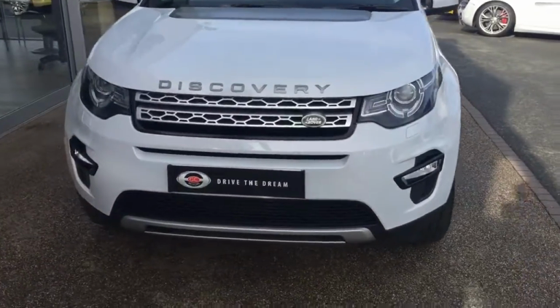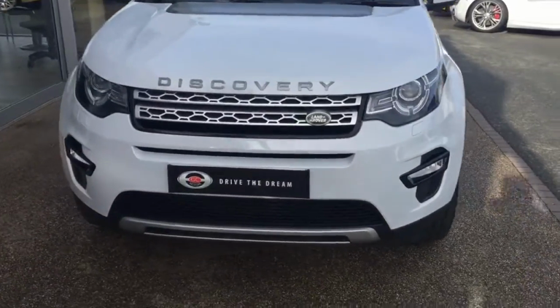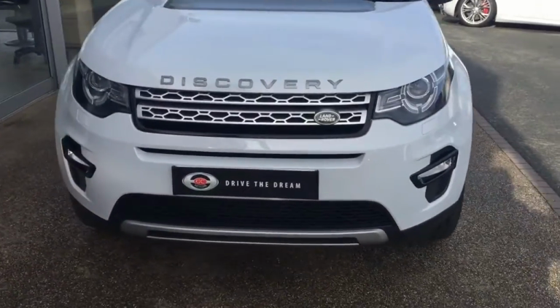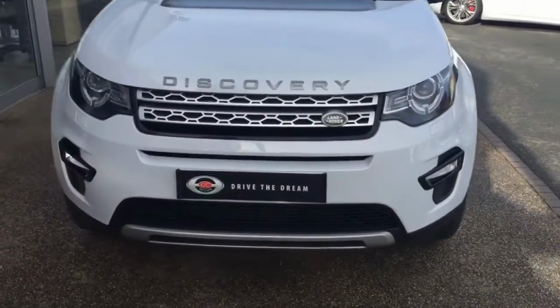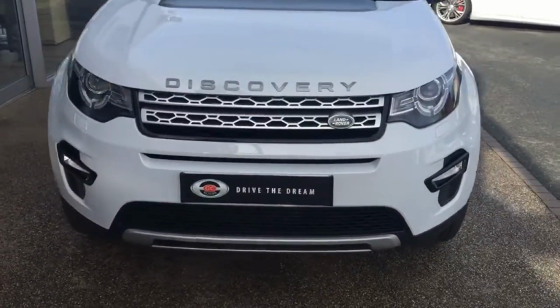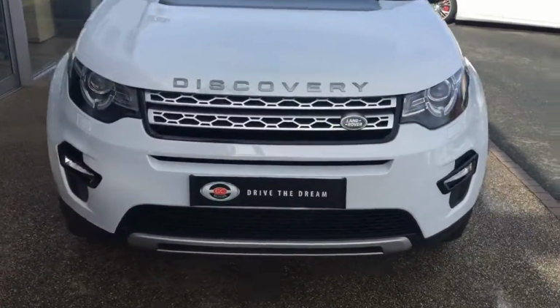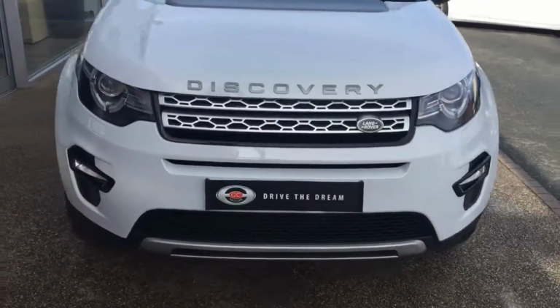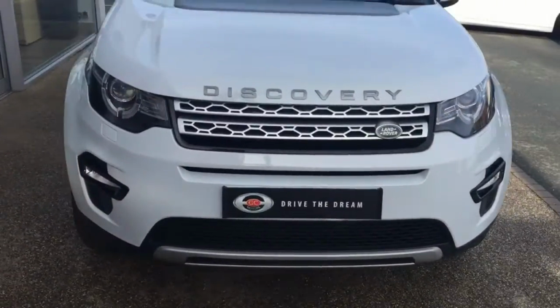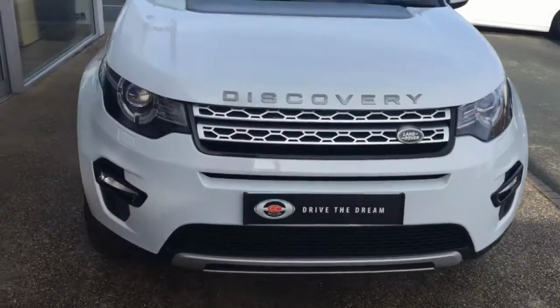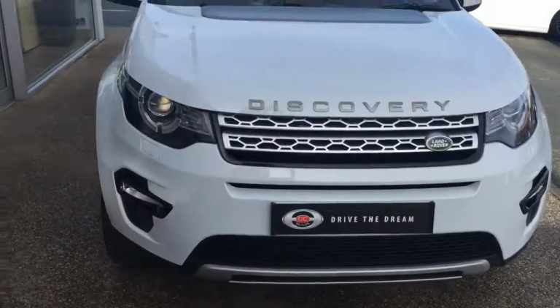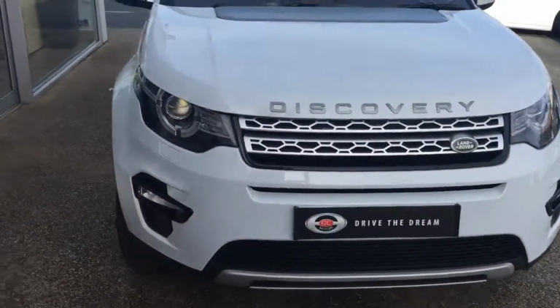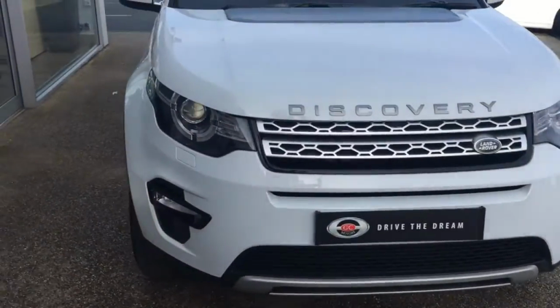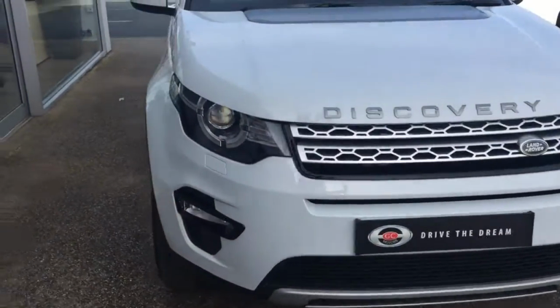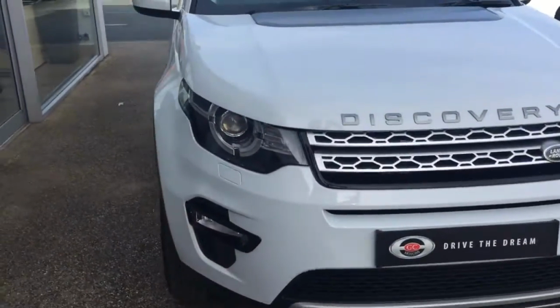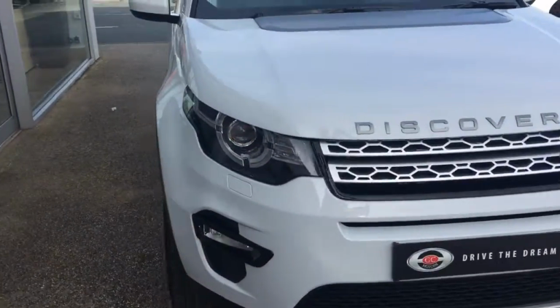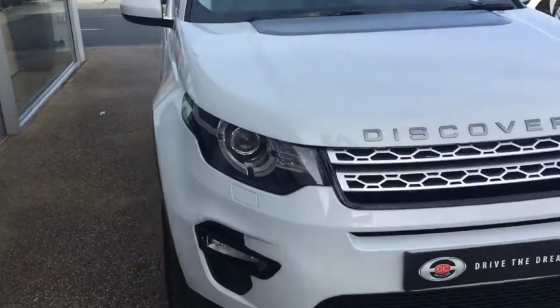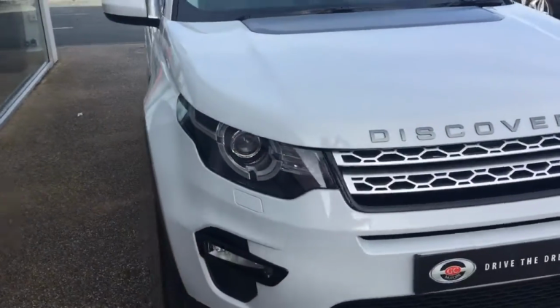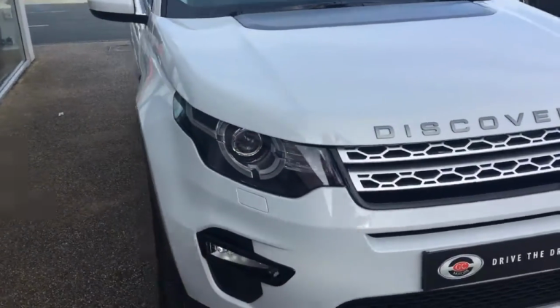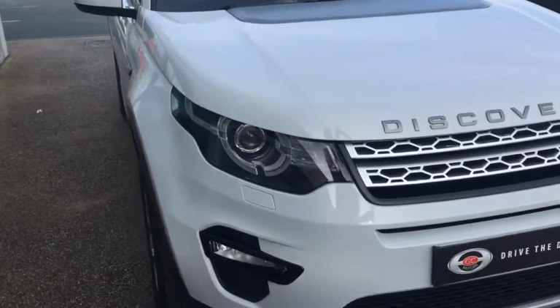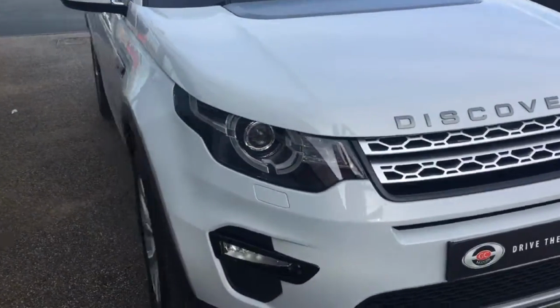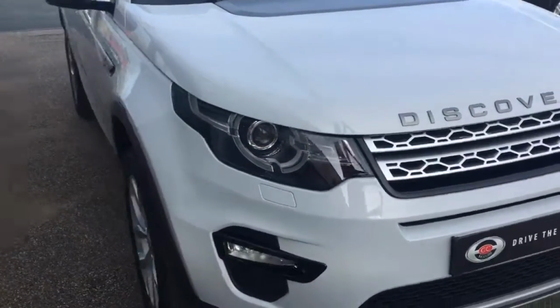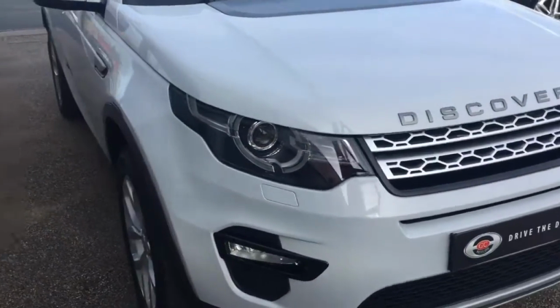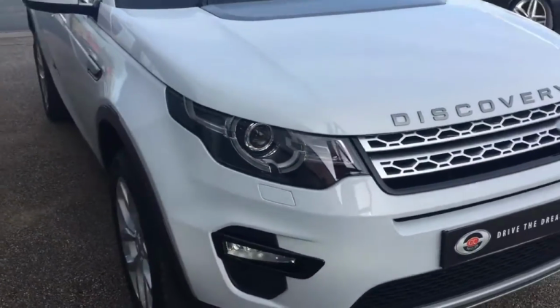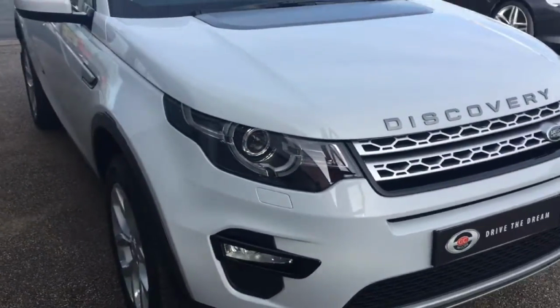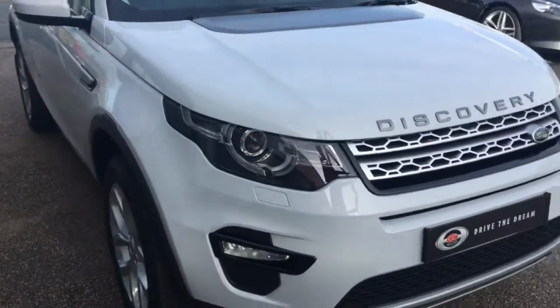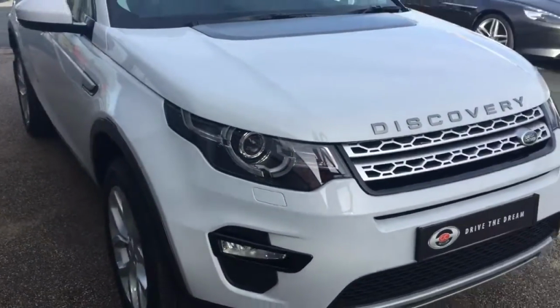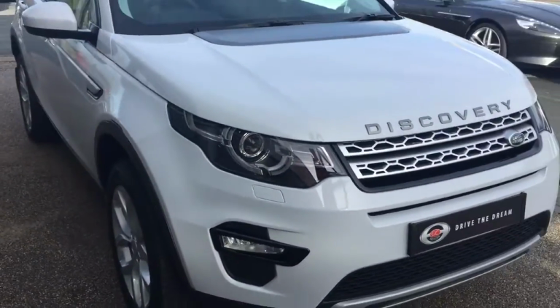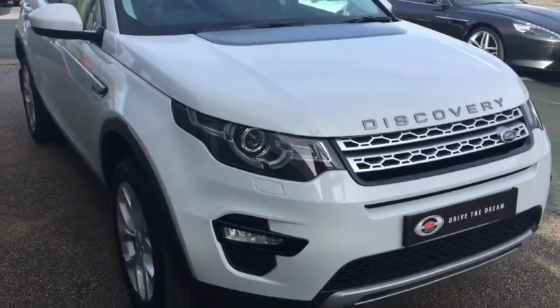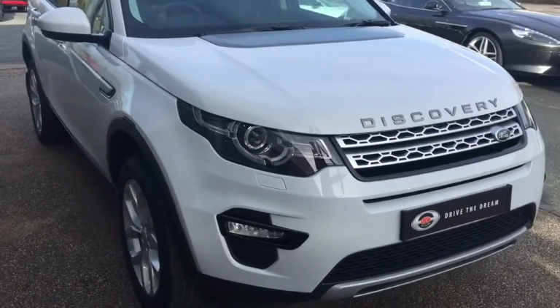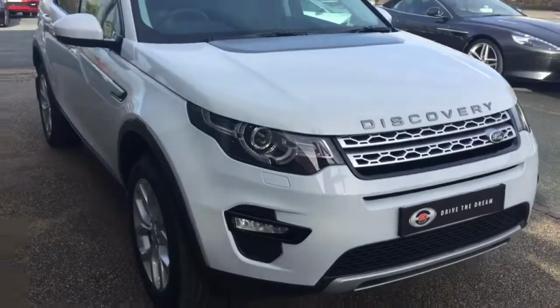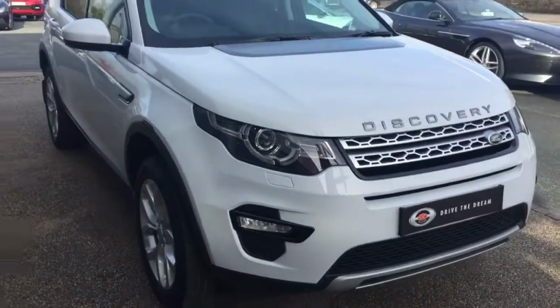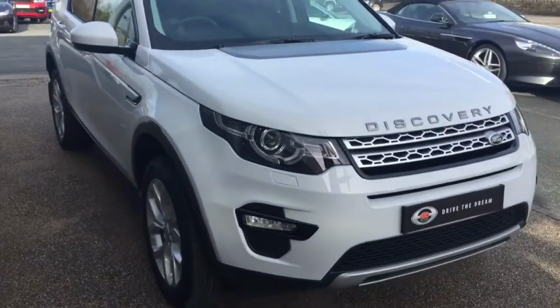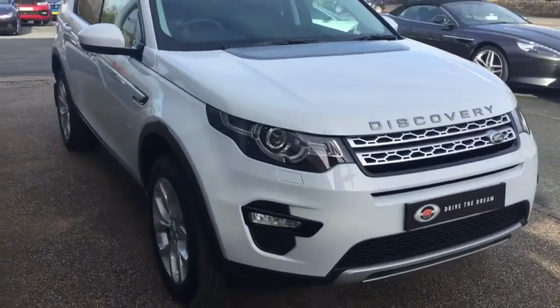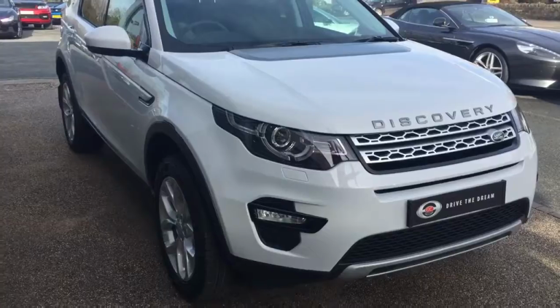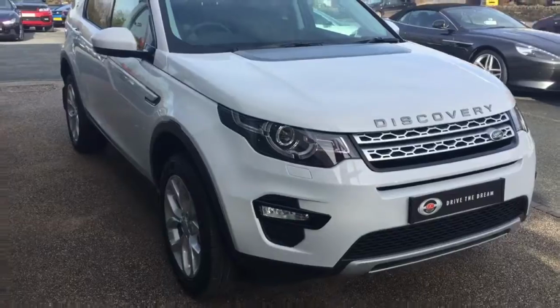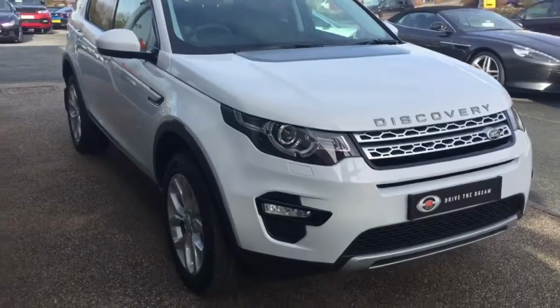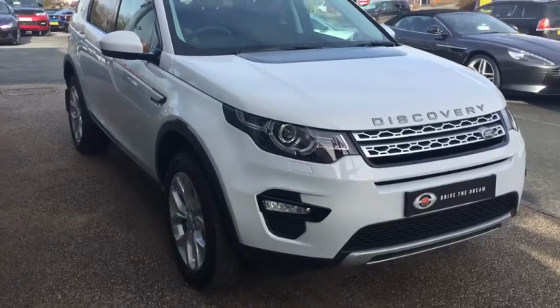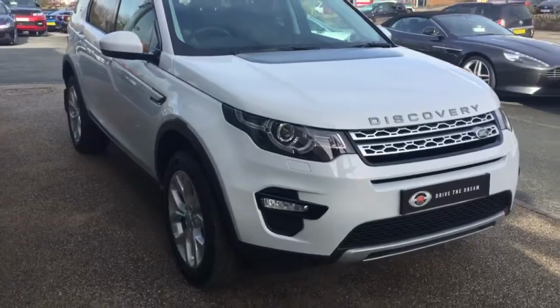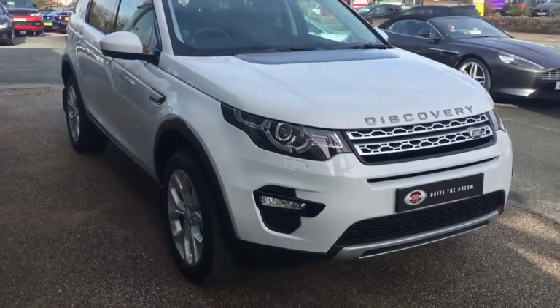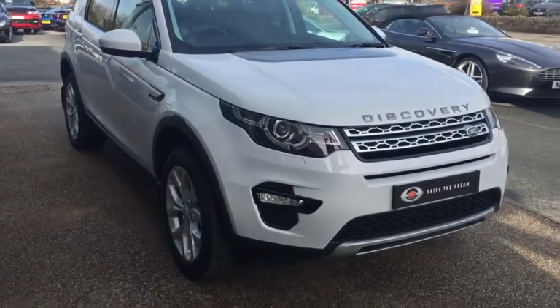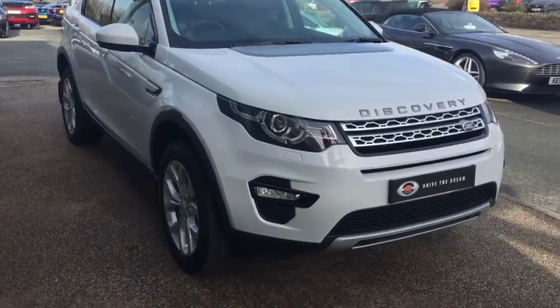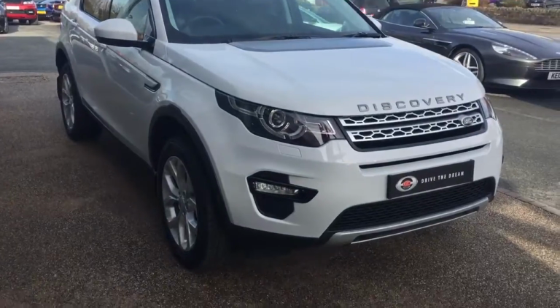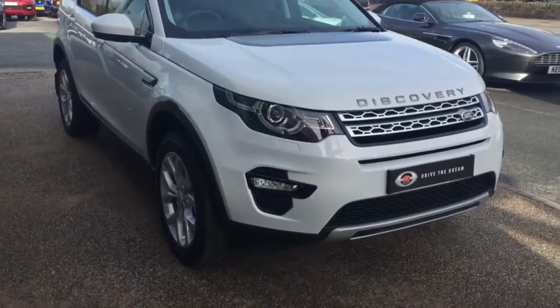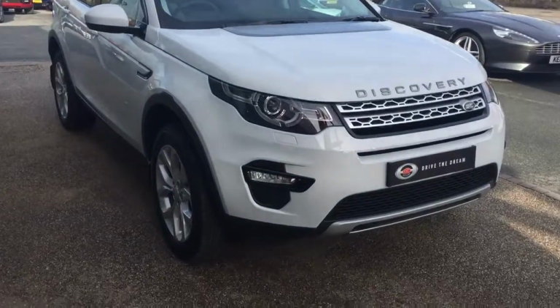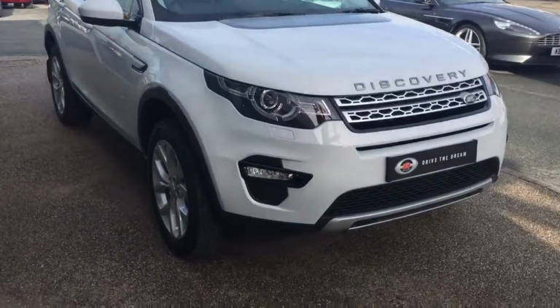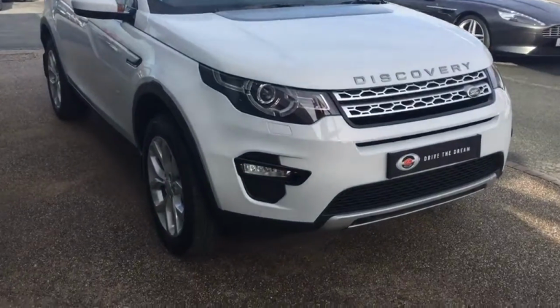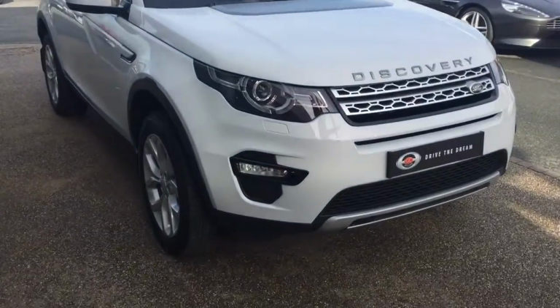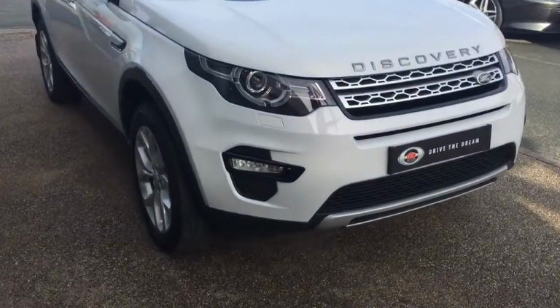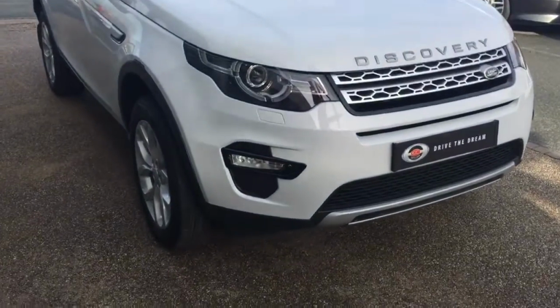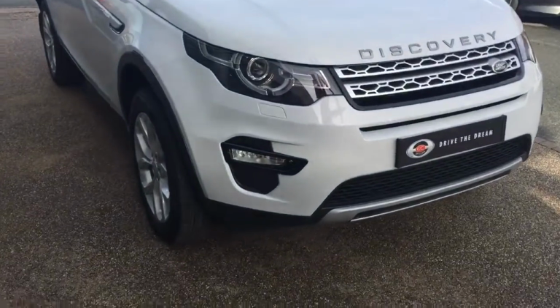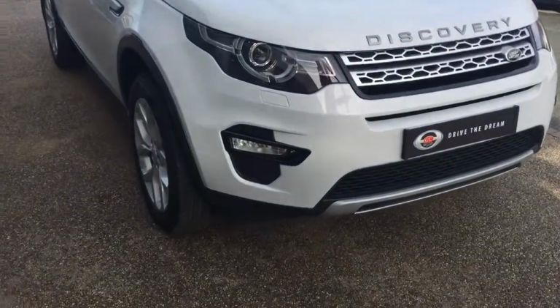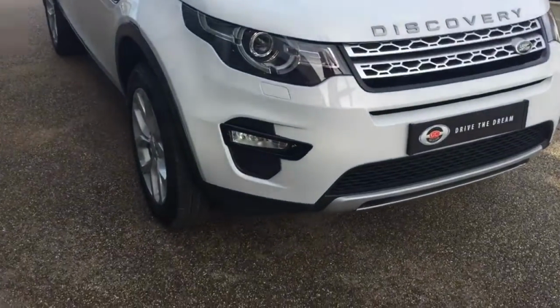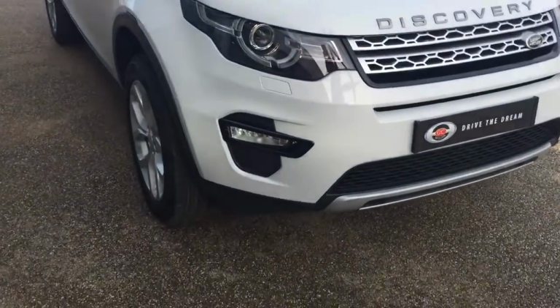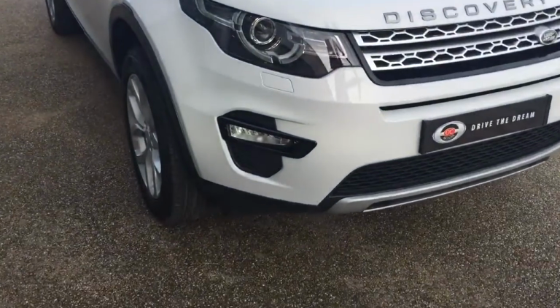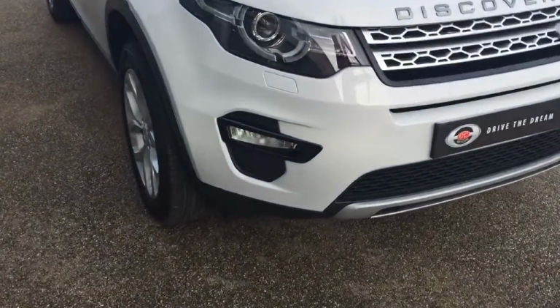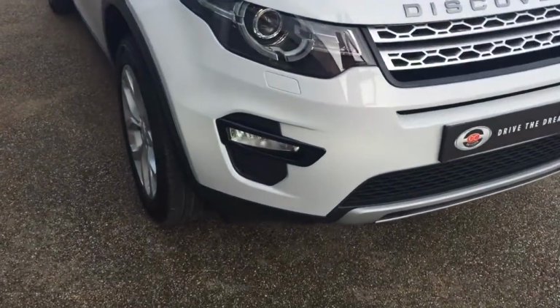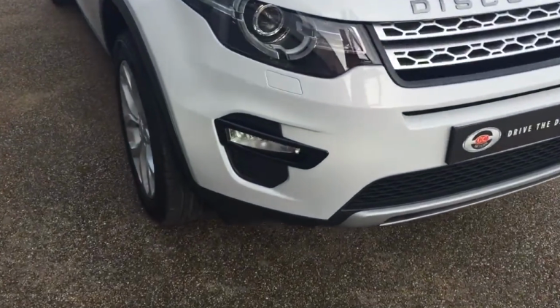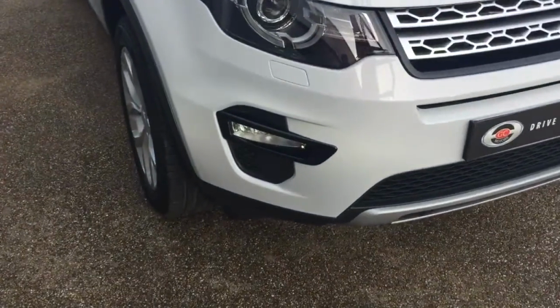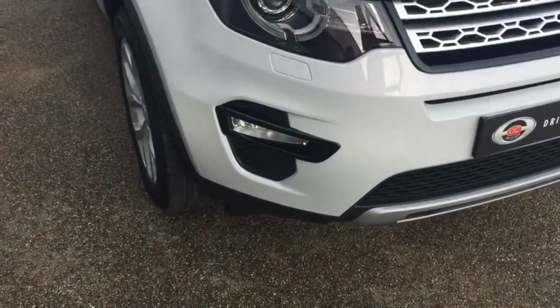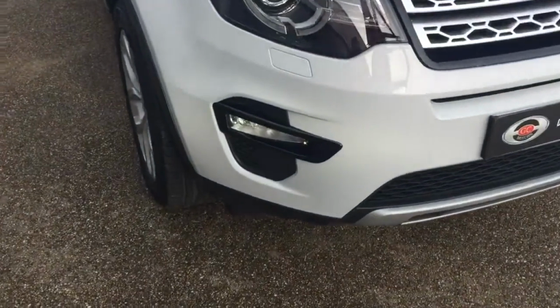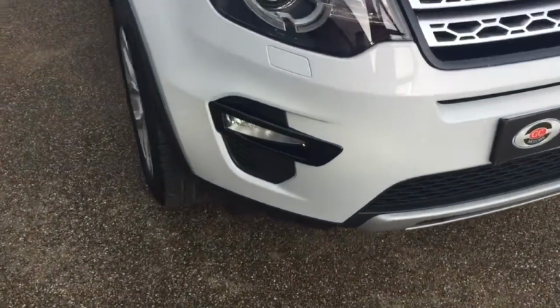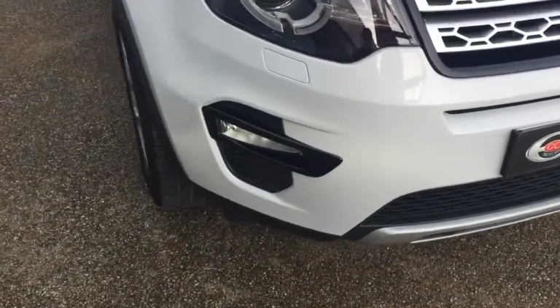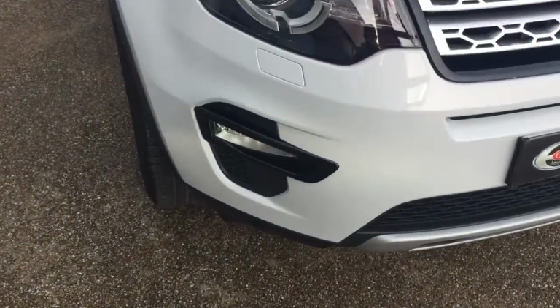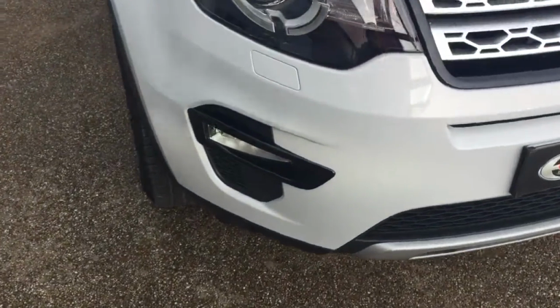Hi there and thank you for your inquiry here at GC Motors and the Land Rover Discovery Sport. I'm just going to give you a quick tour around the car.